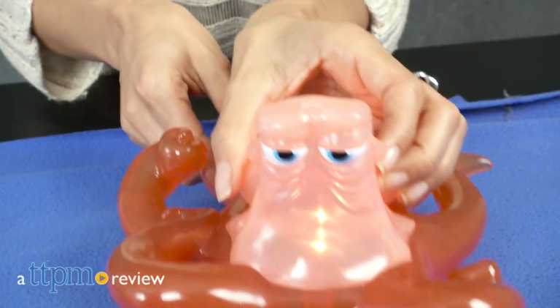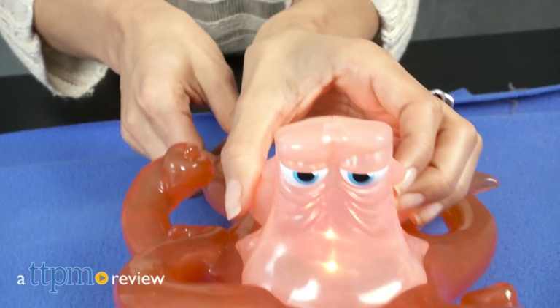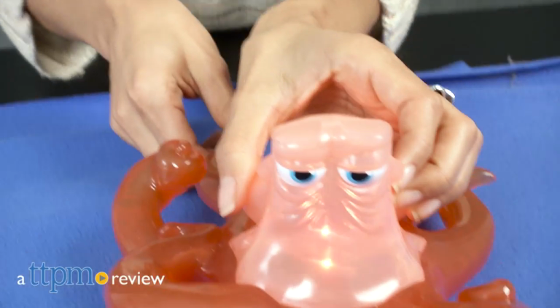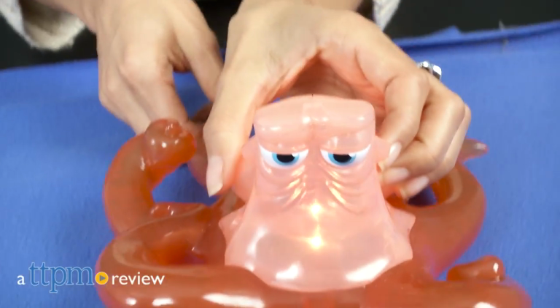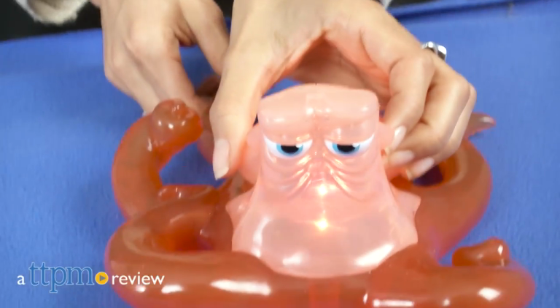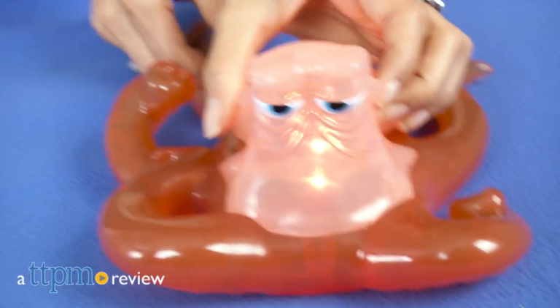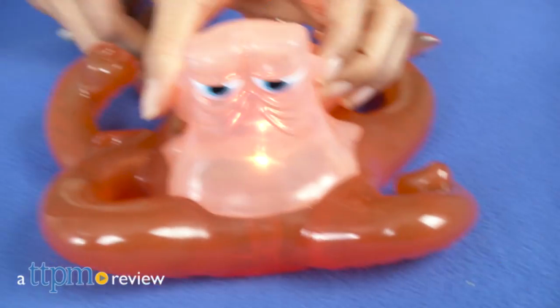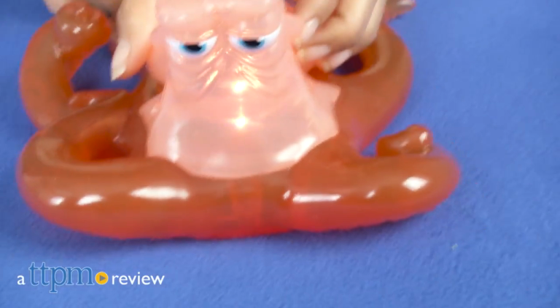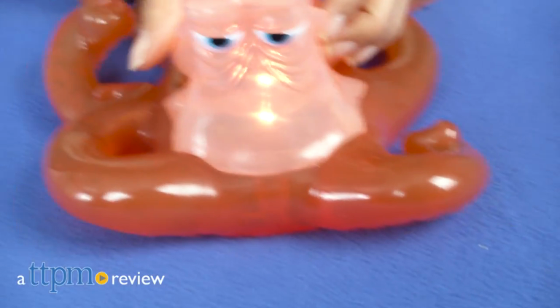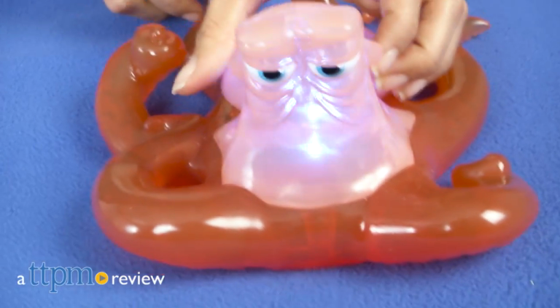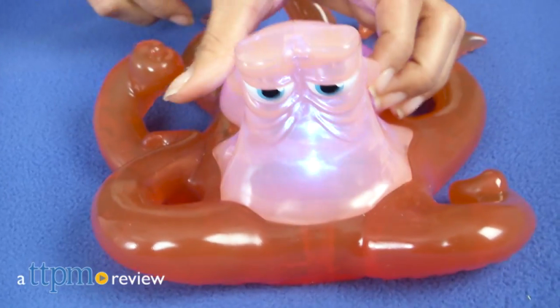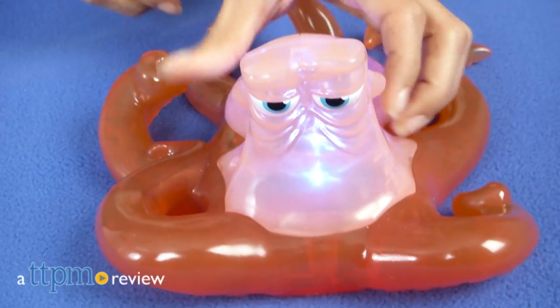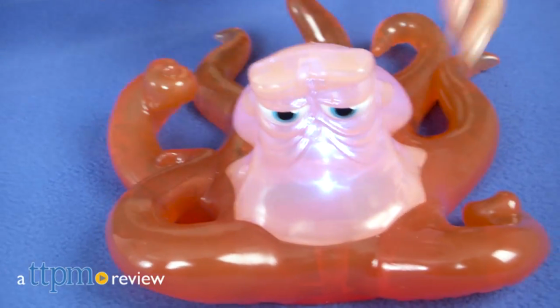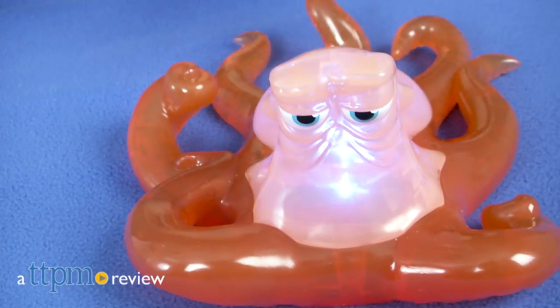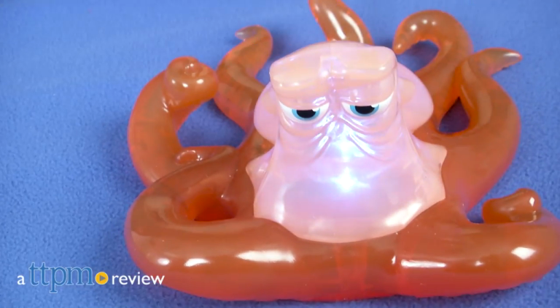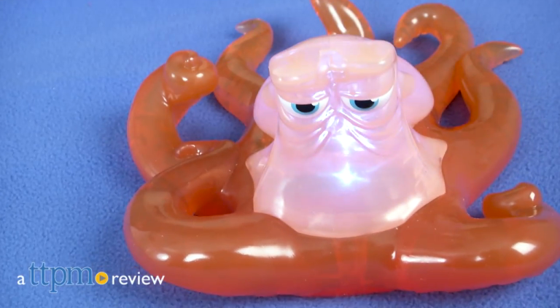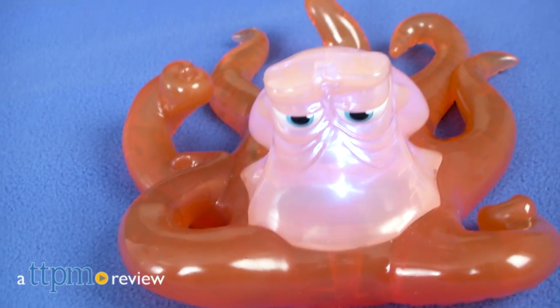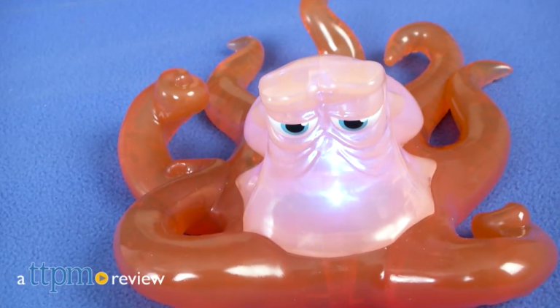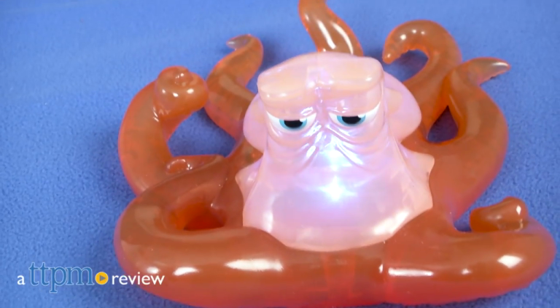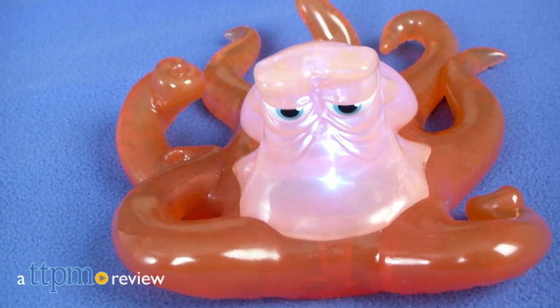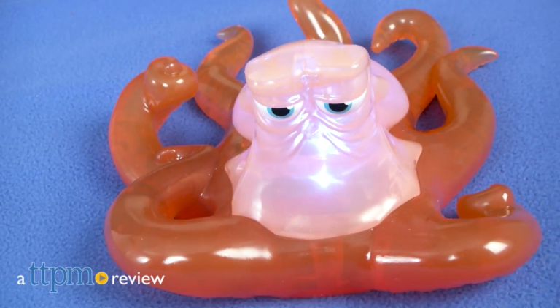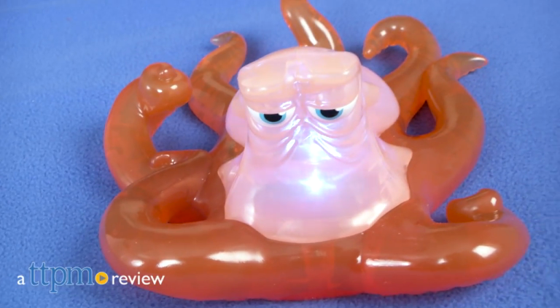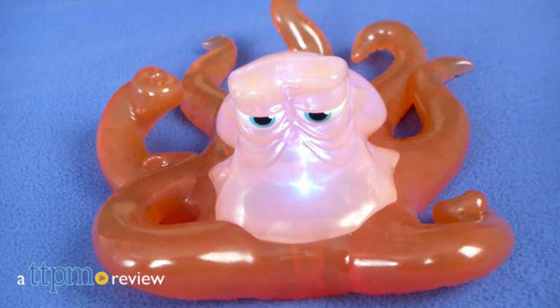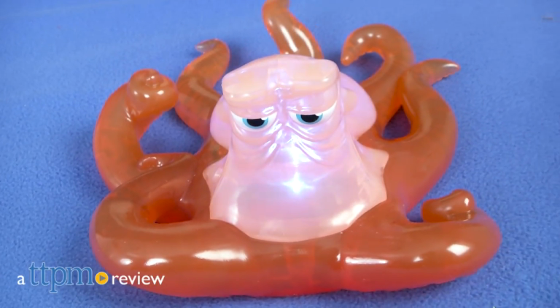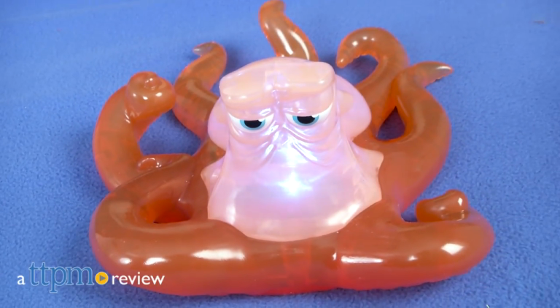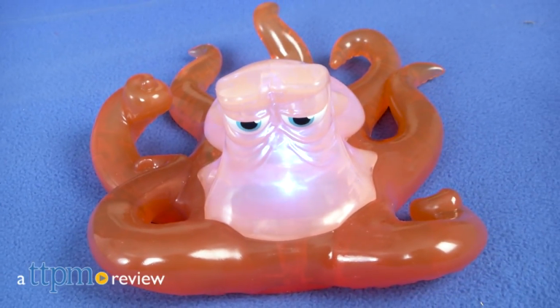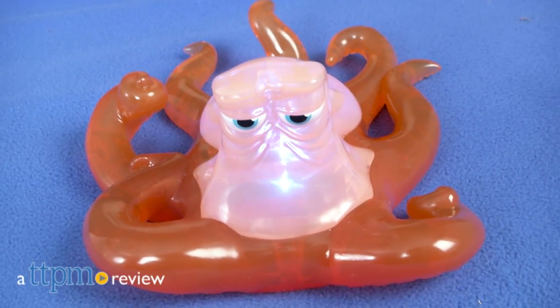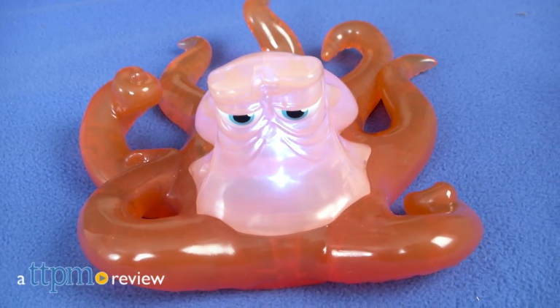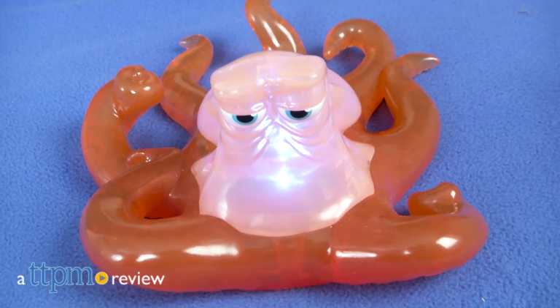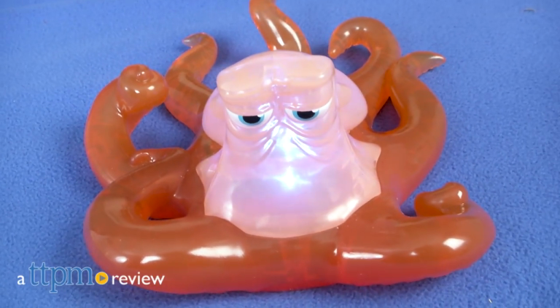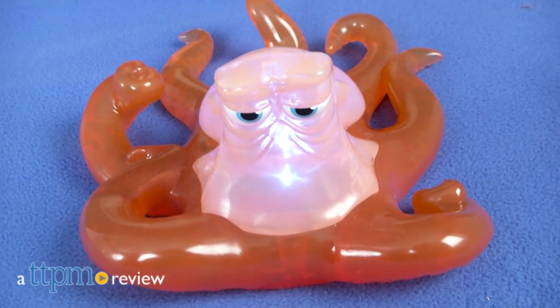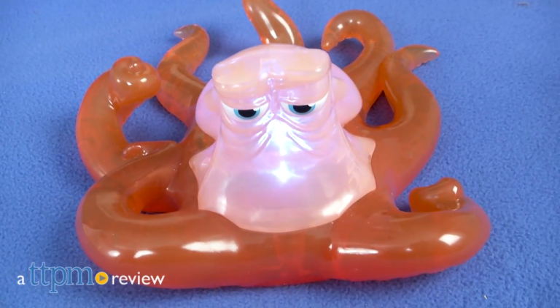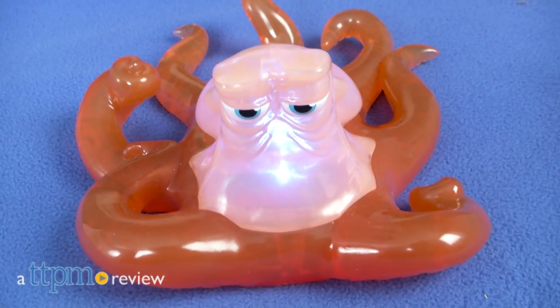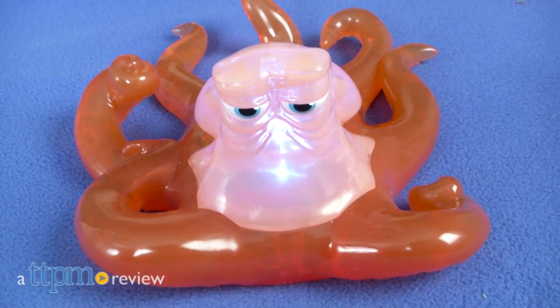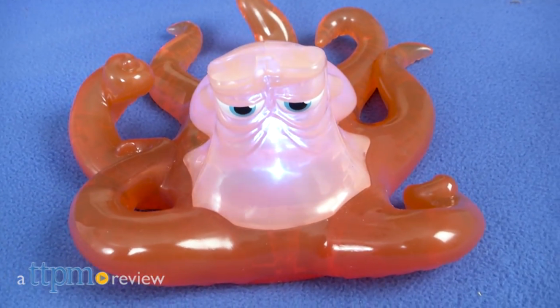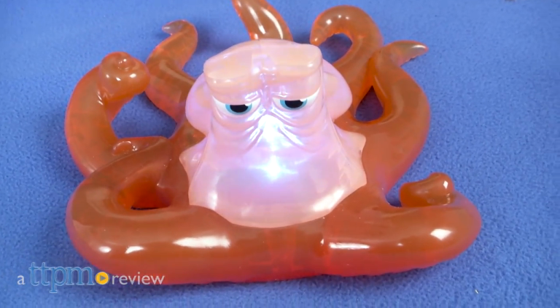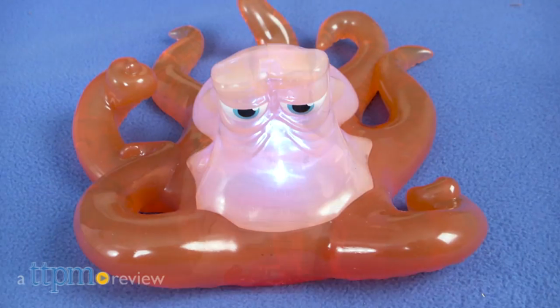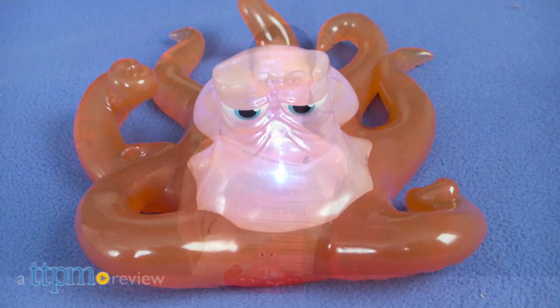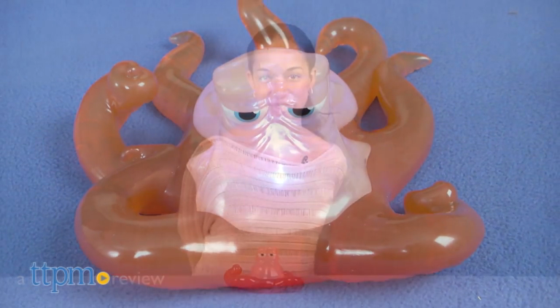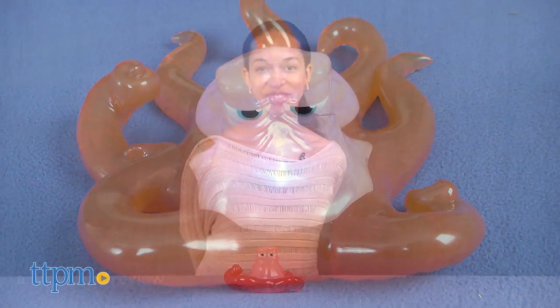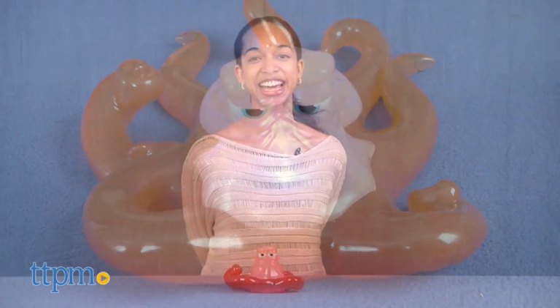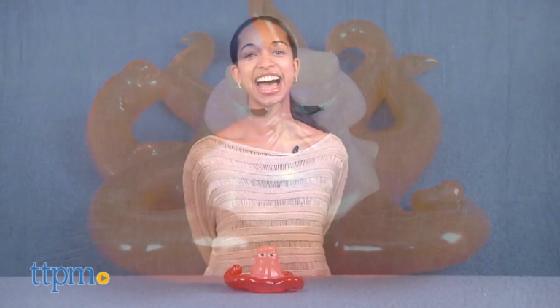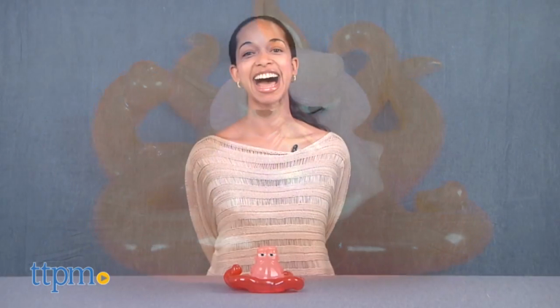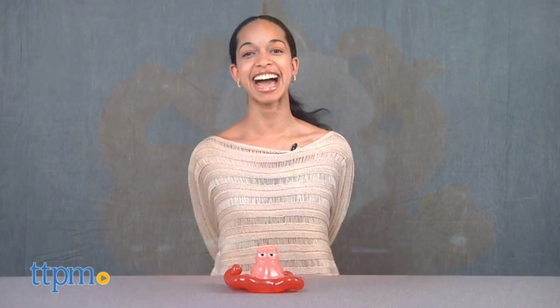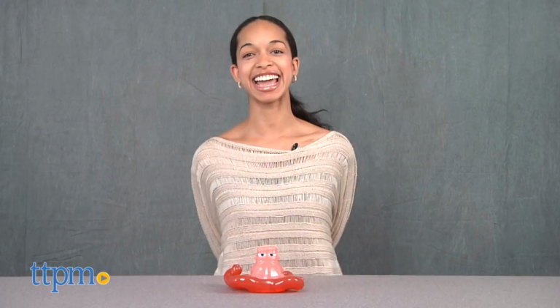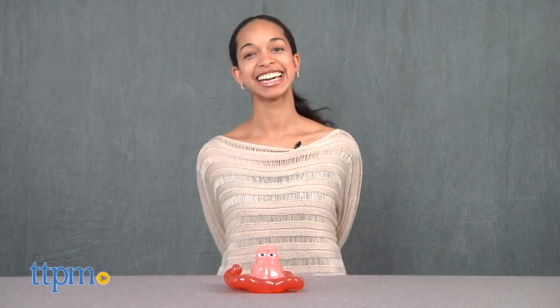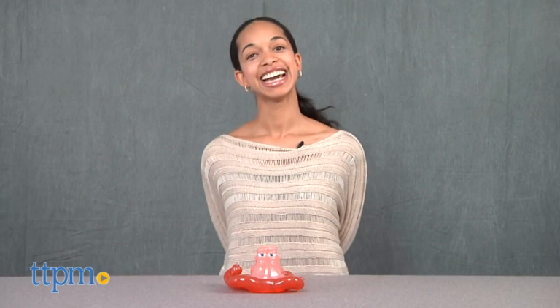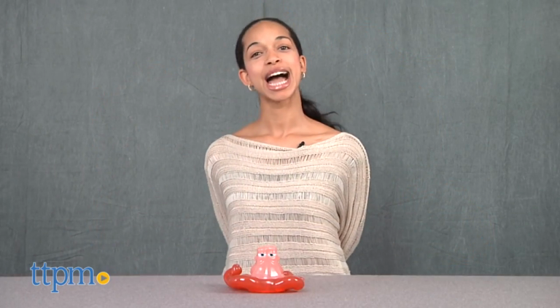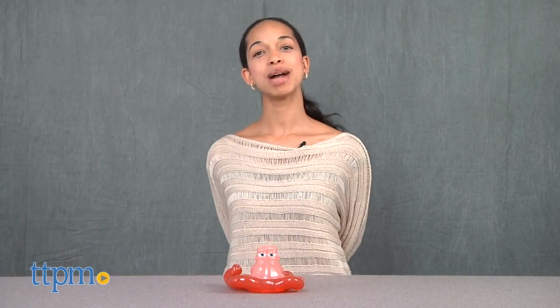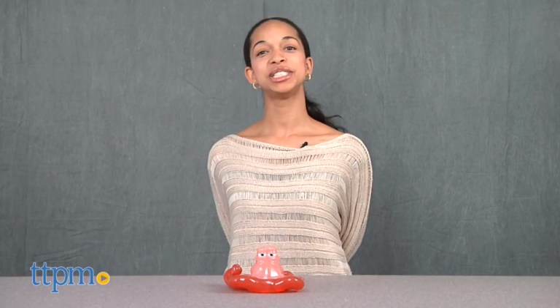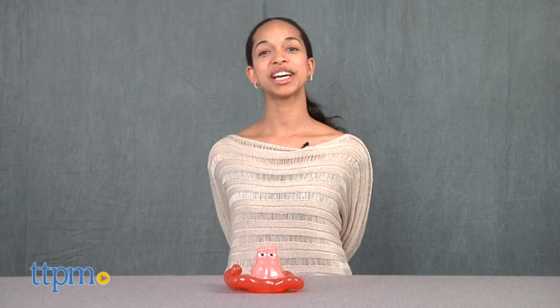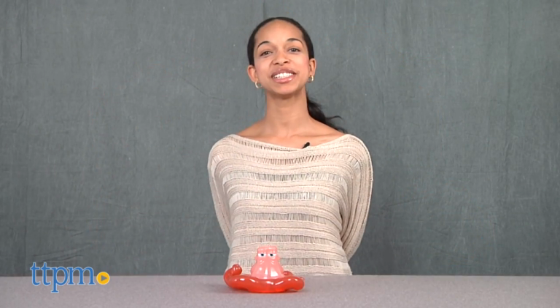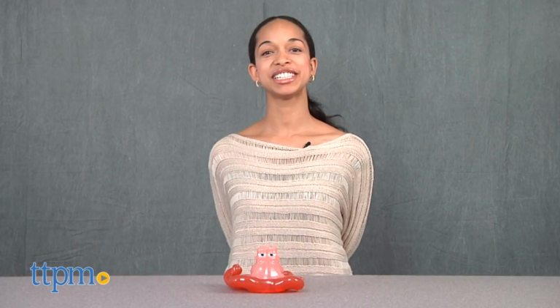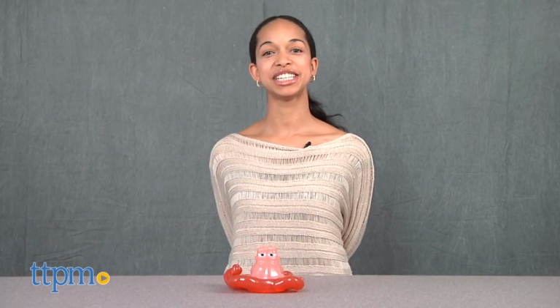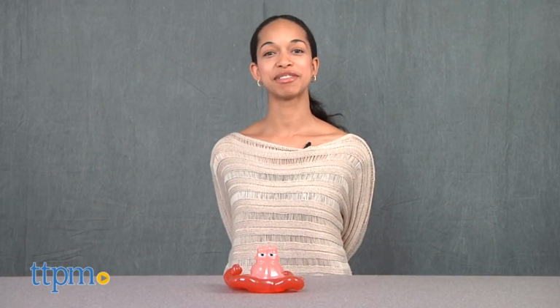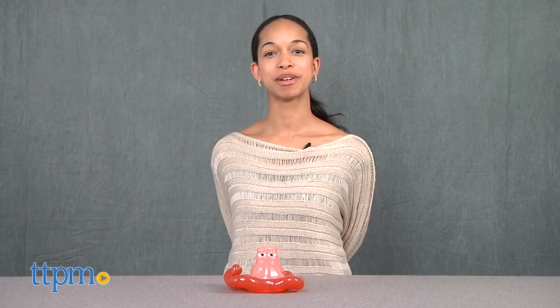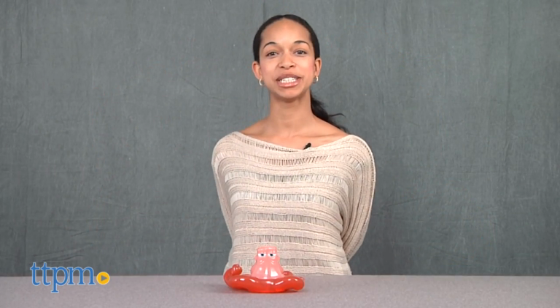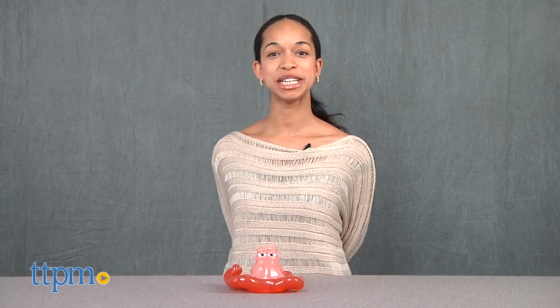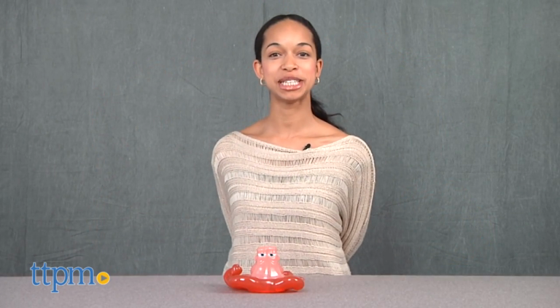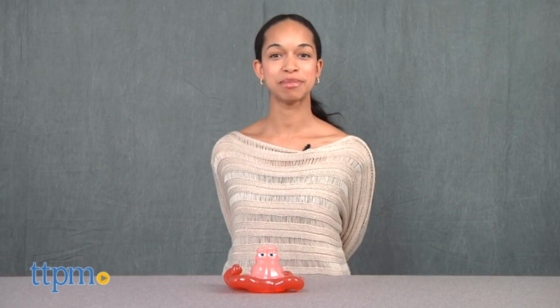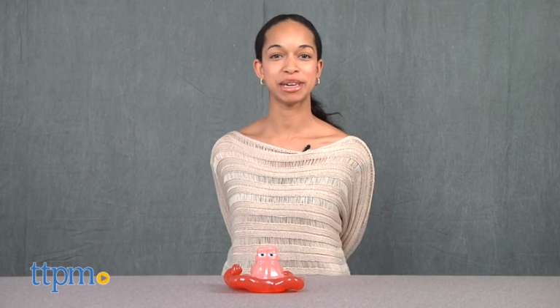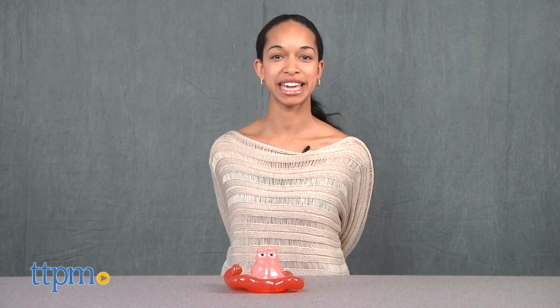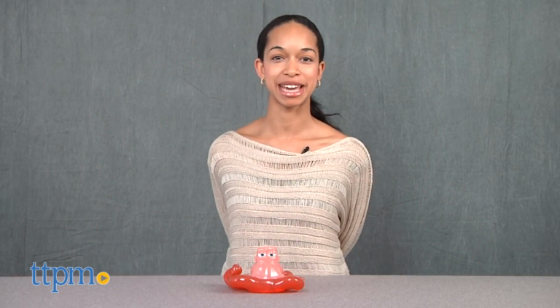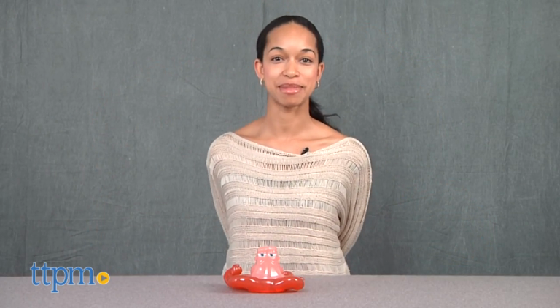Here's something for the aspiring disguised artist in your life. Hi, I'm Chelsea D from TTPM.